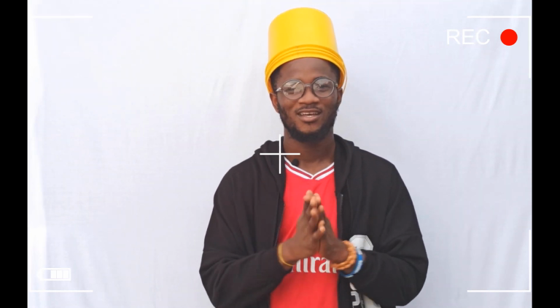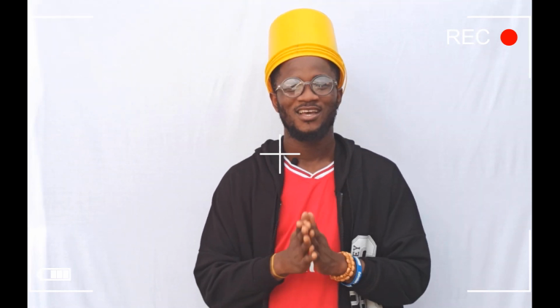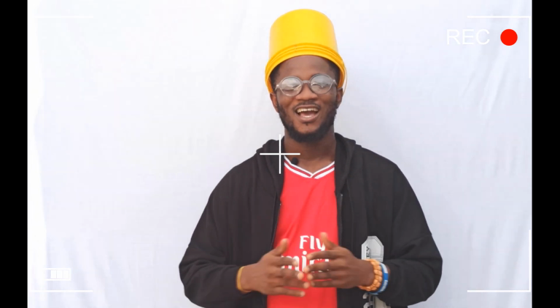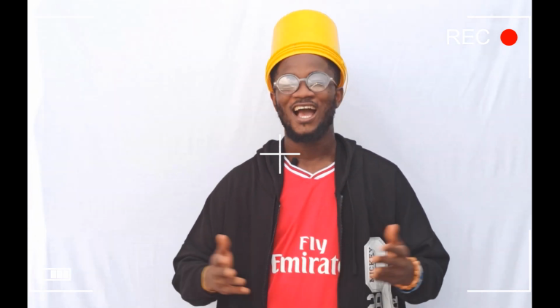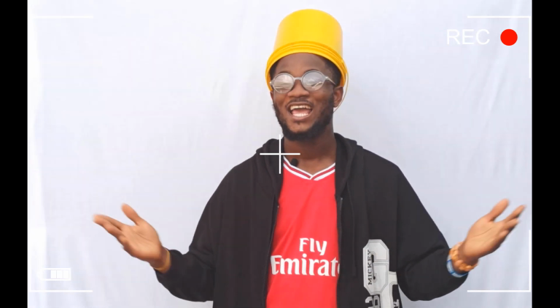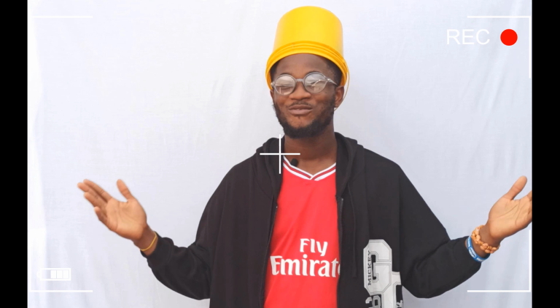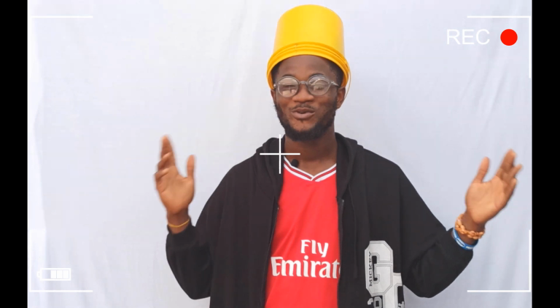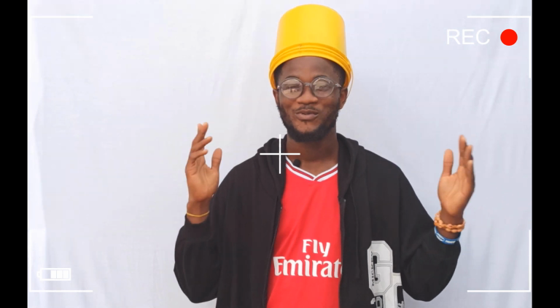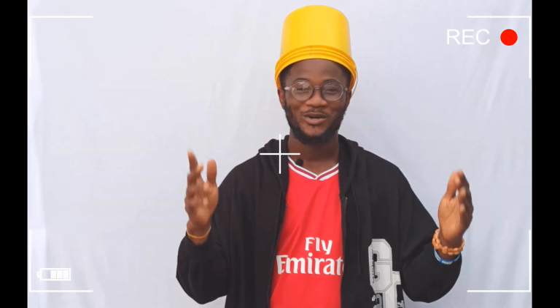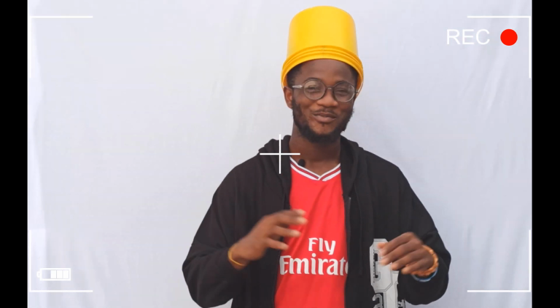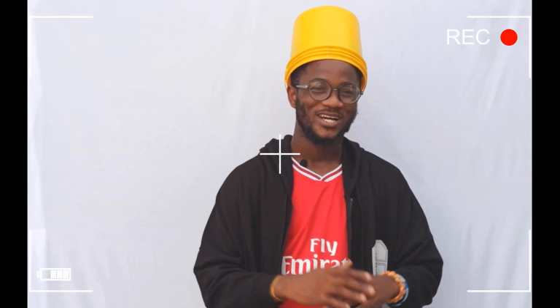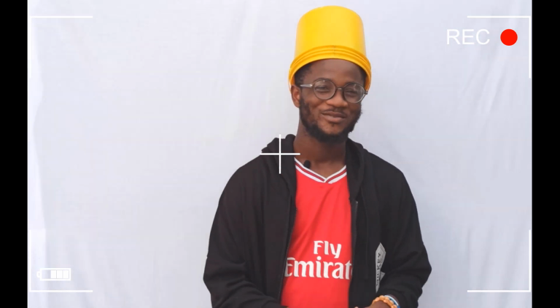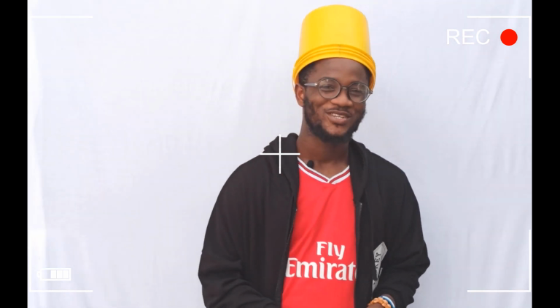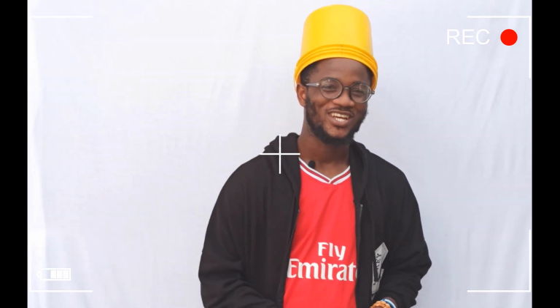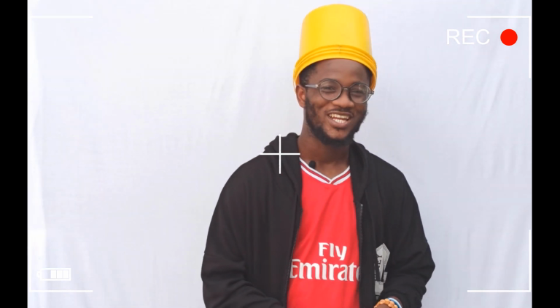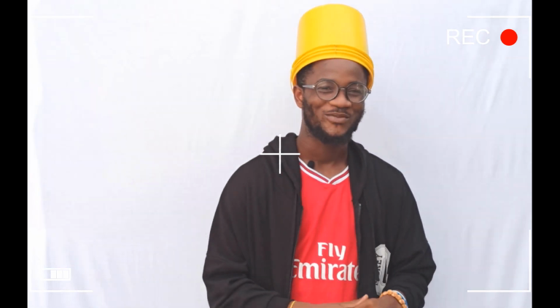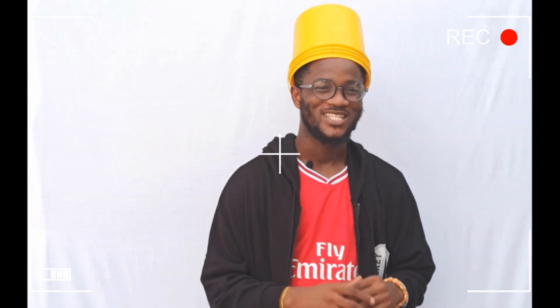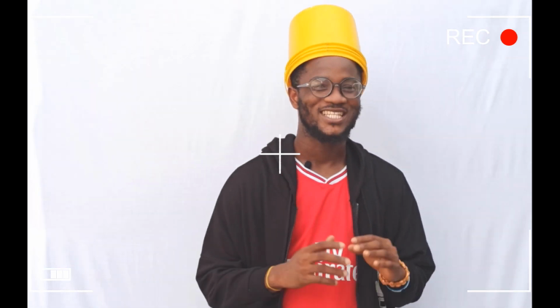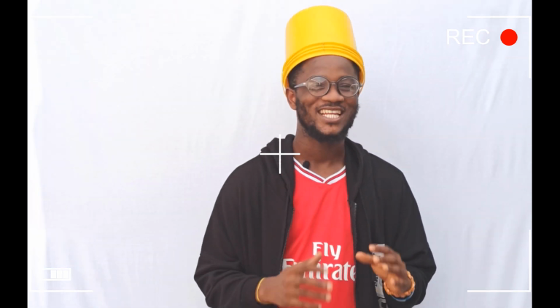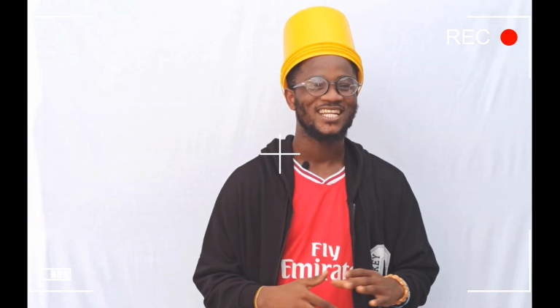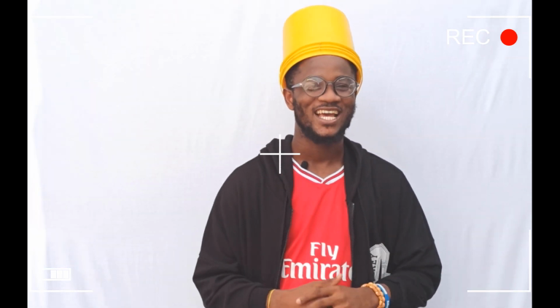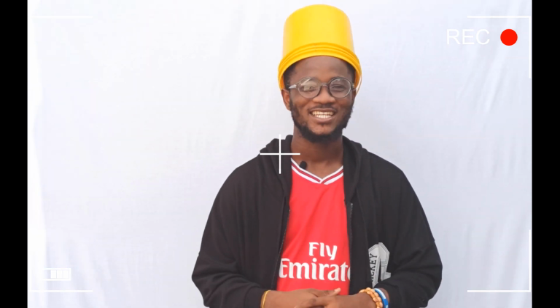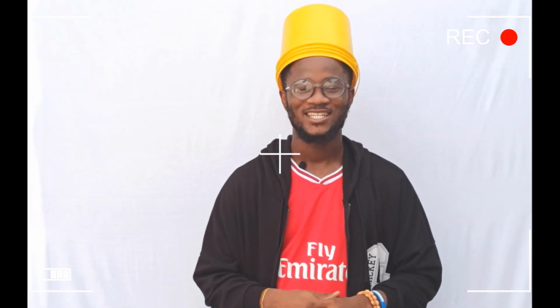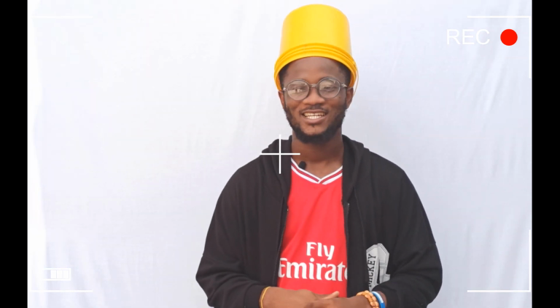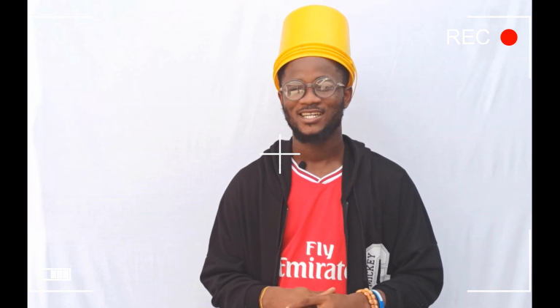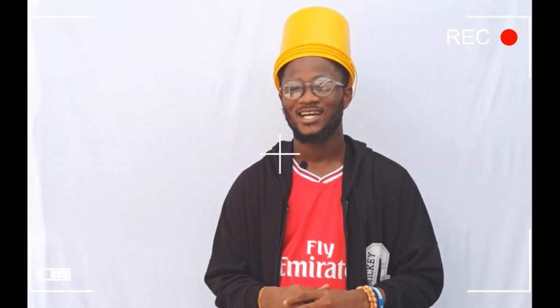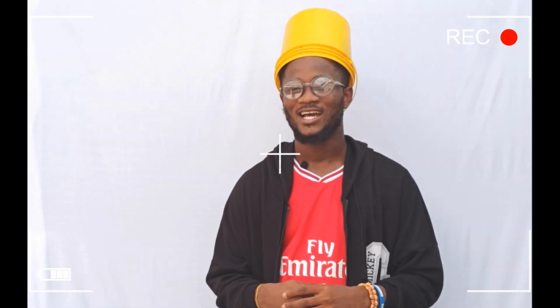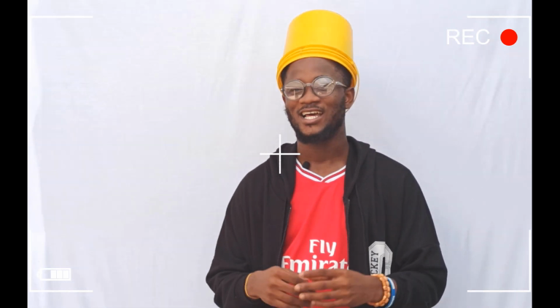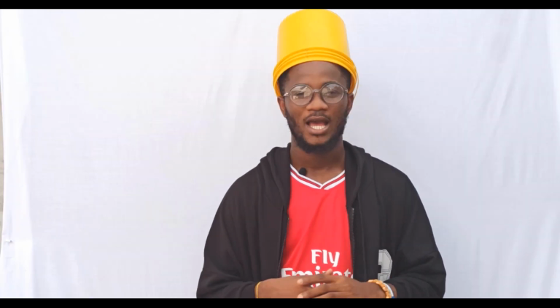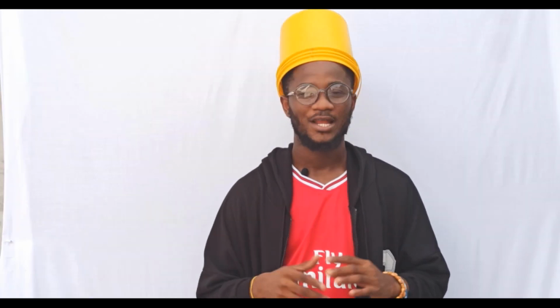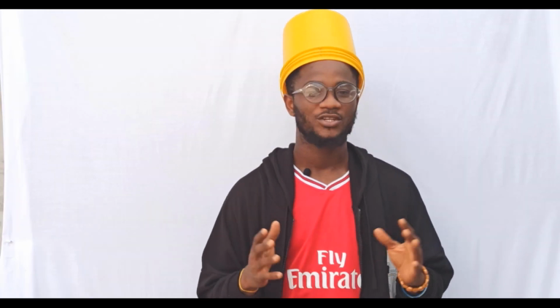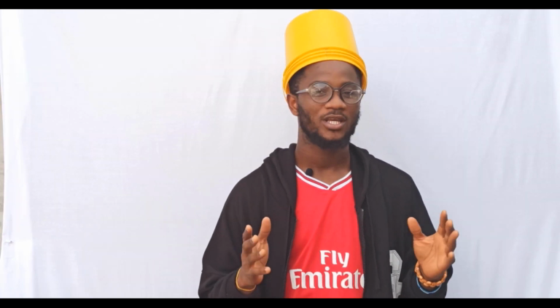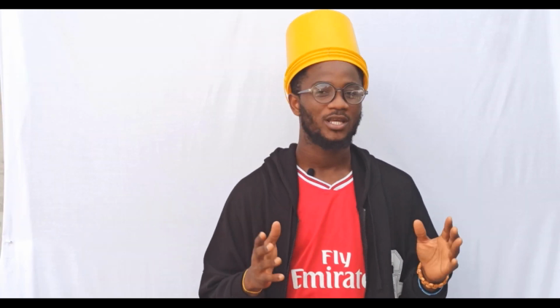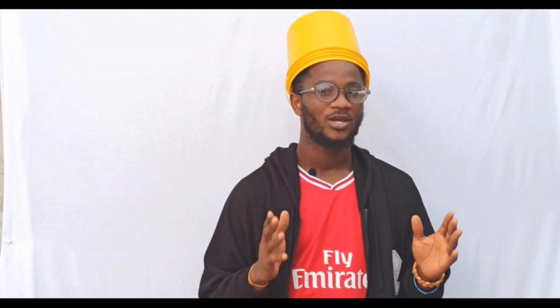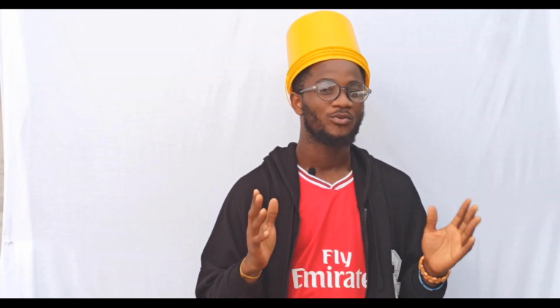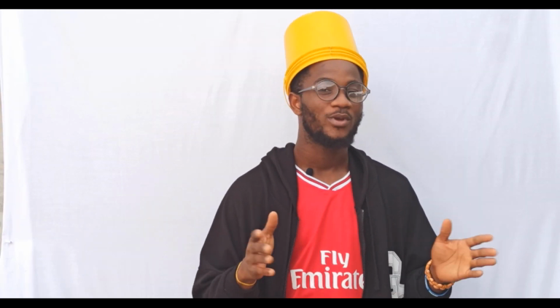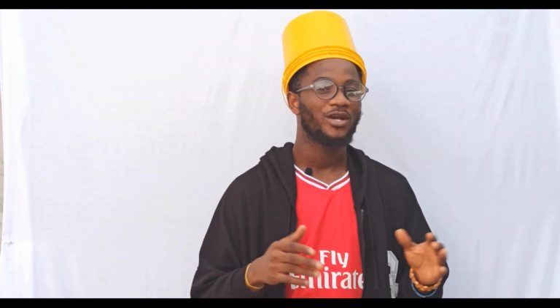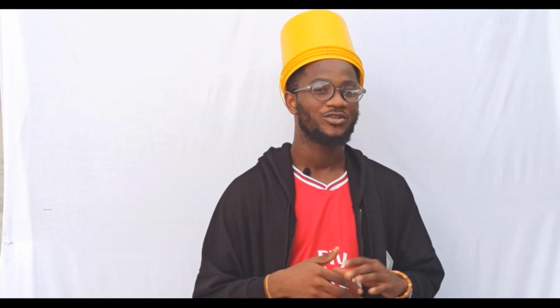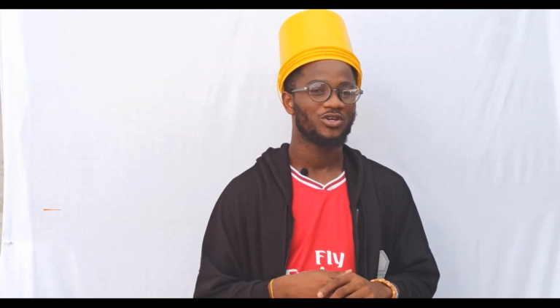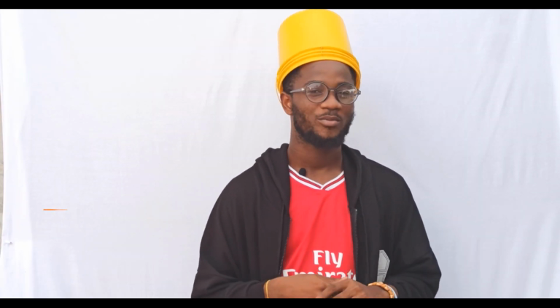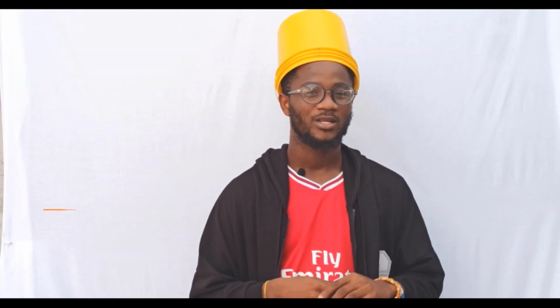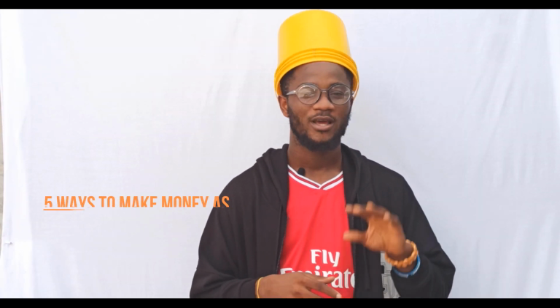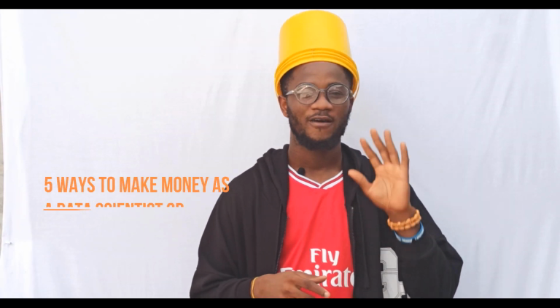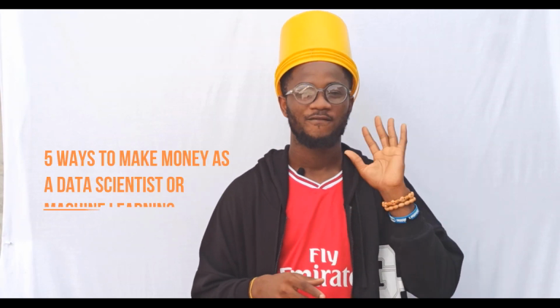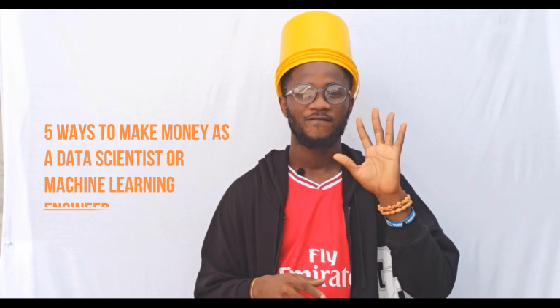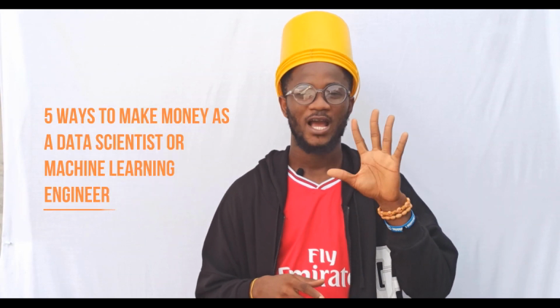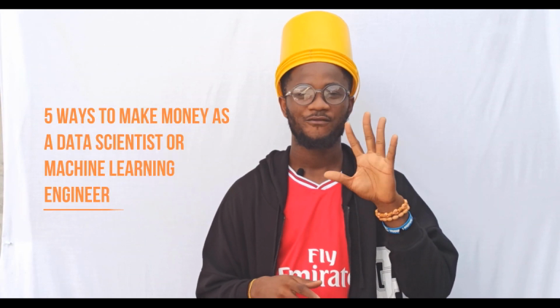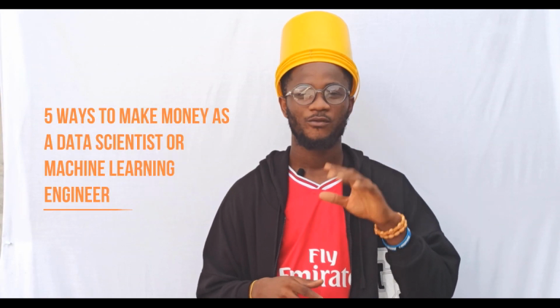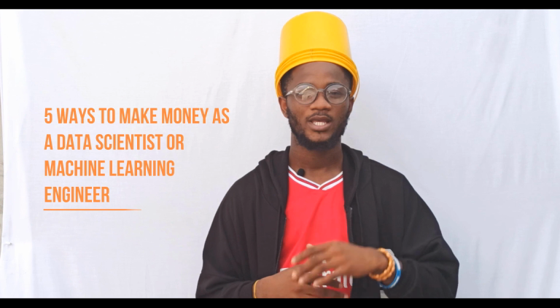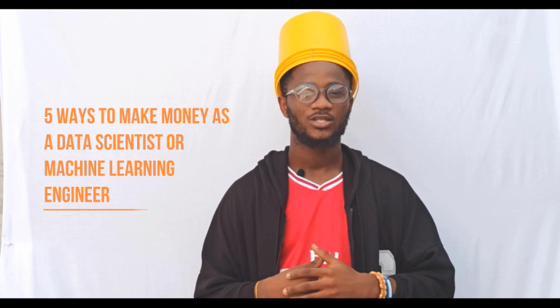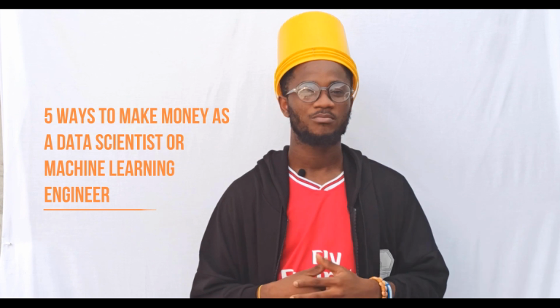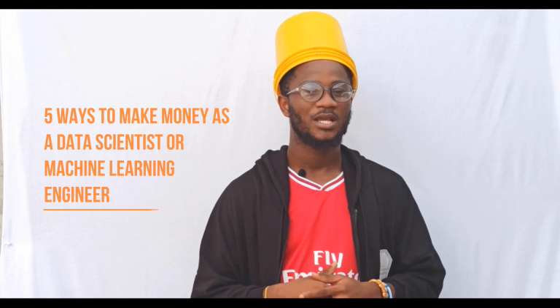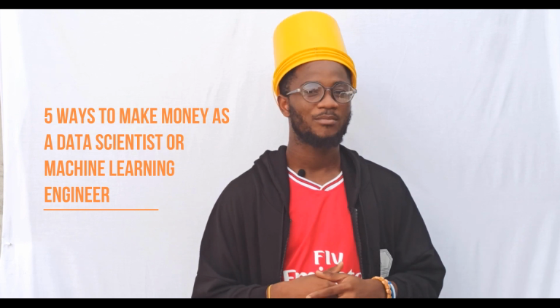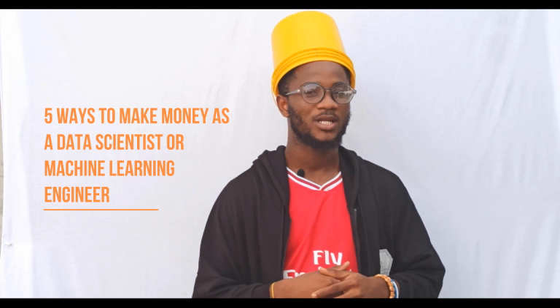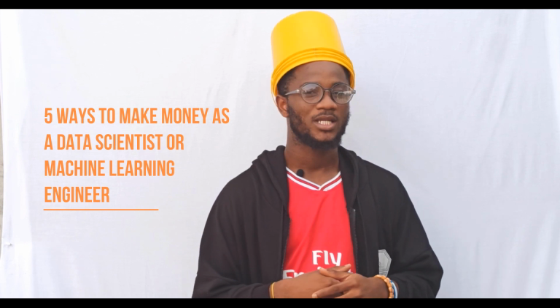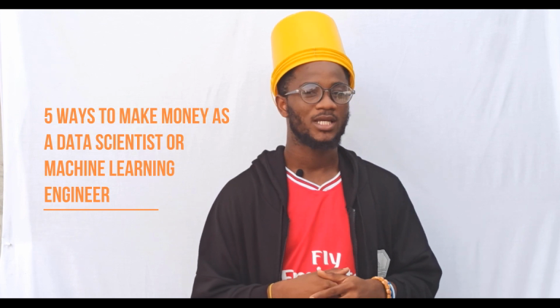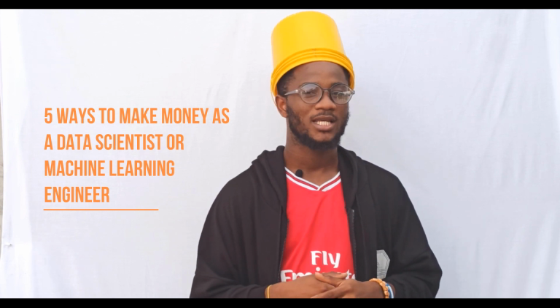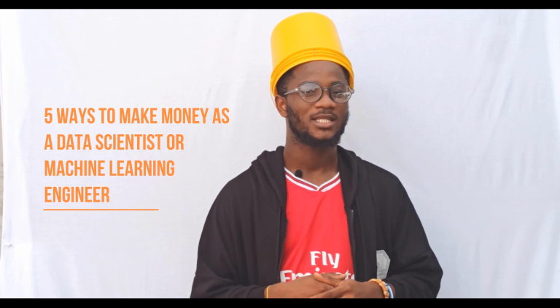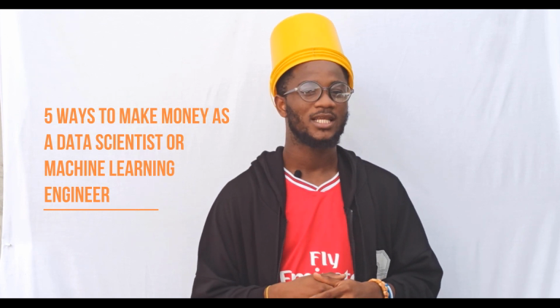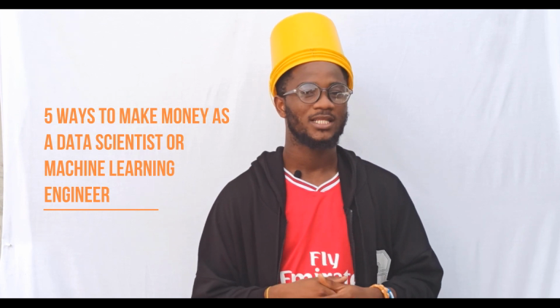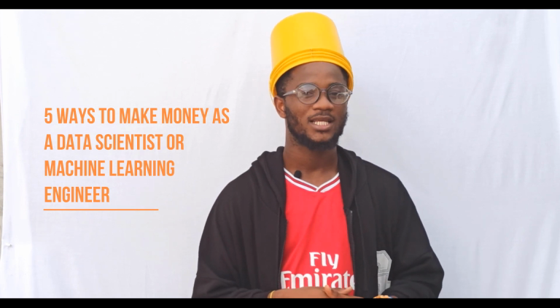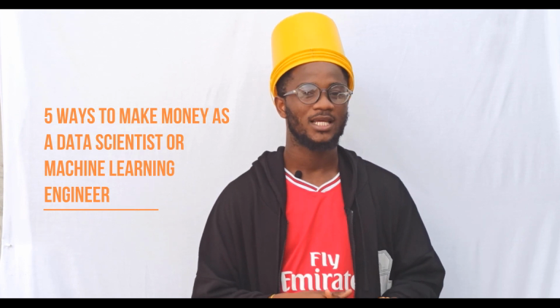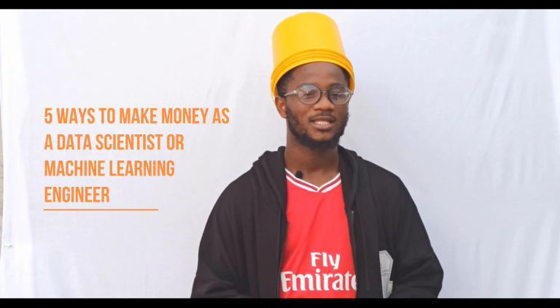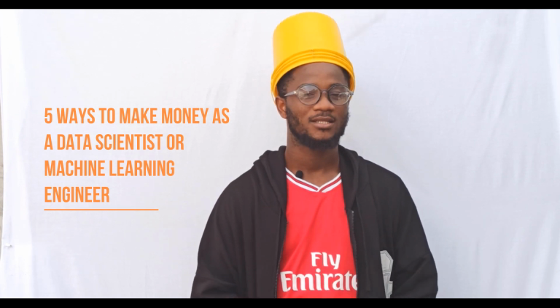Hi everyone, welcome back to my channel. It's Data Knight here and today we are going to talk about five ways to make money as a data scientist.